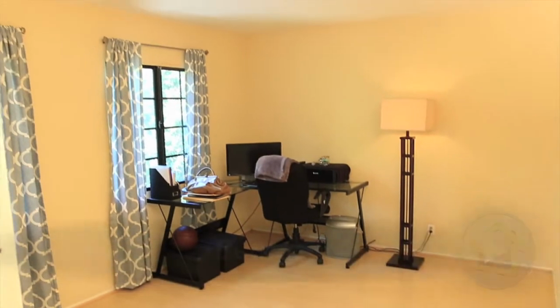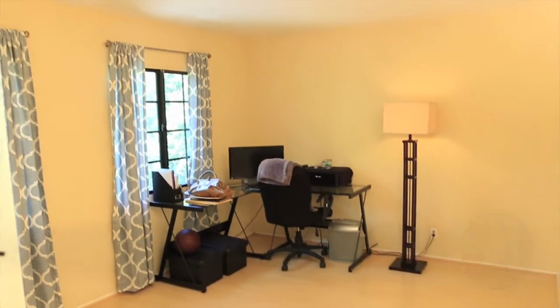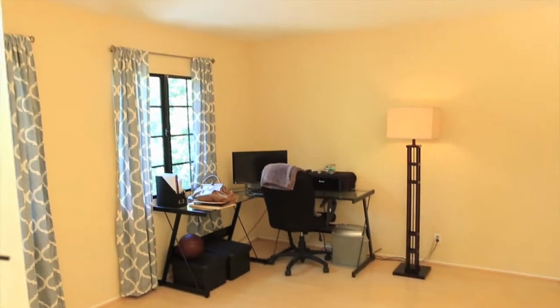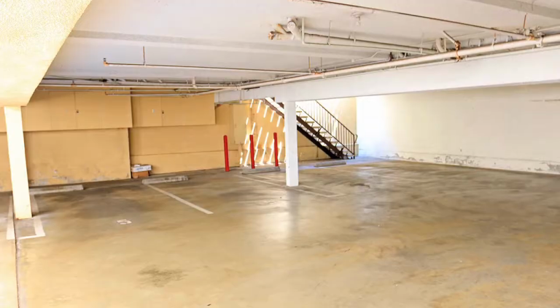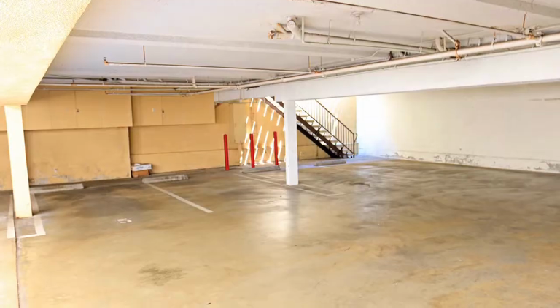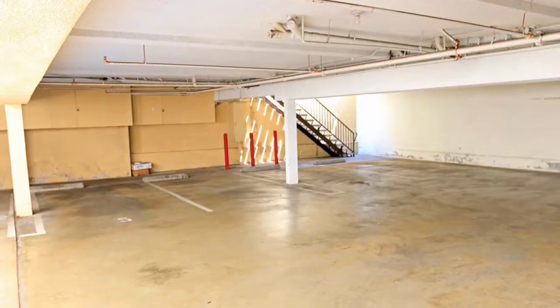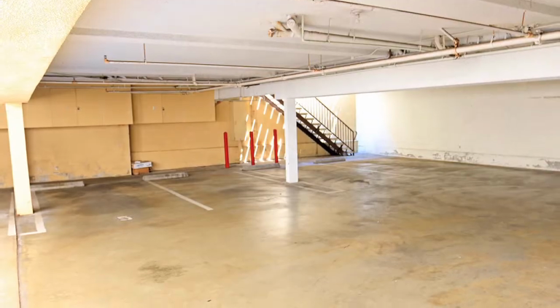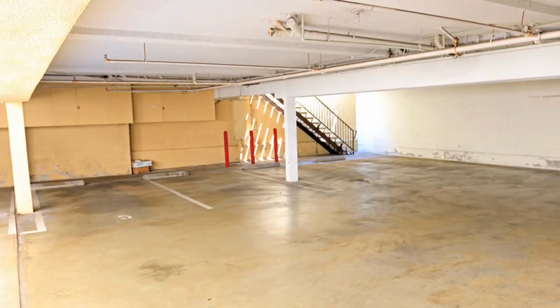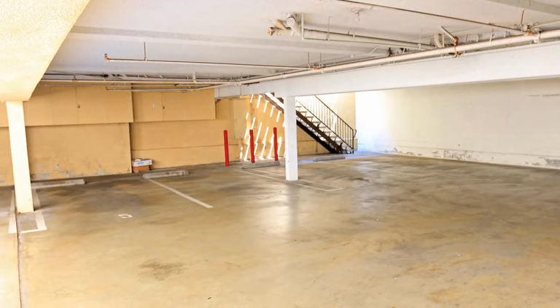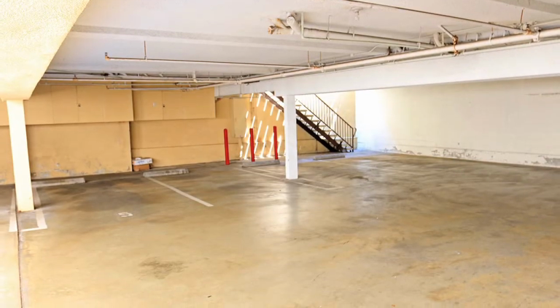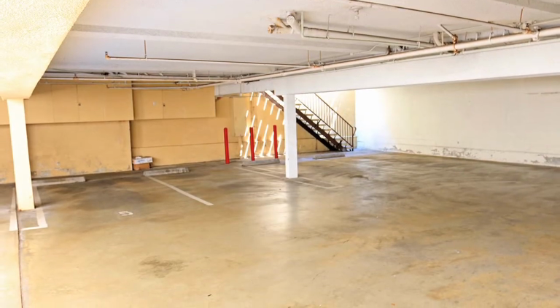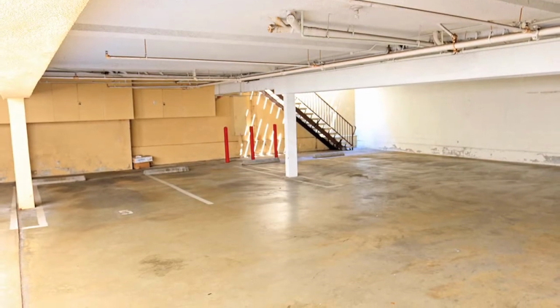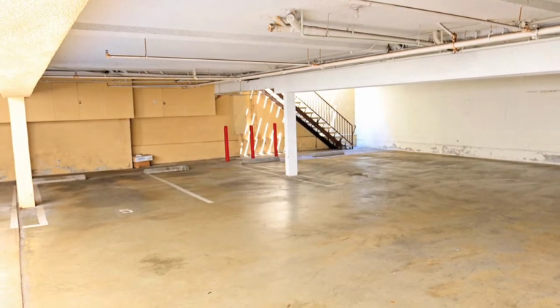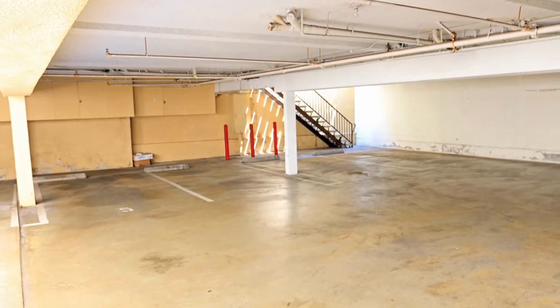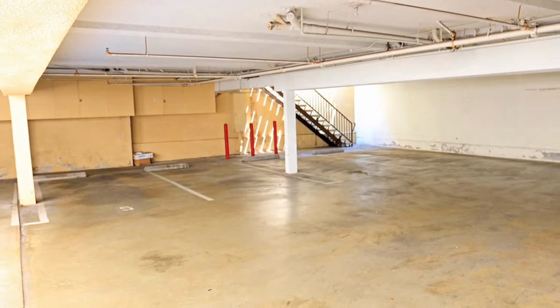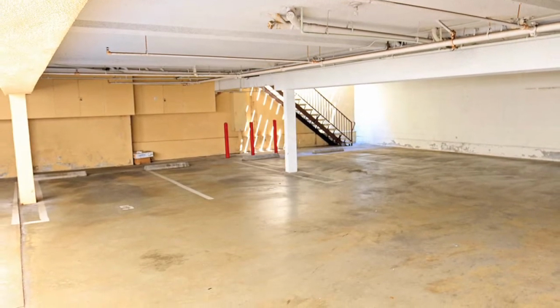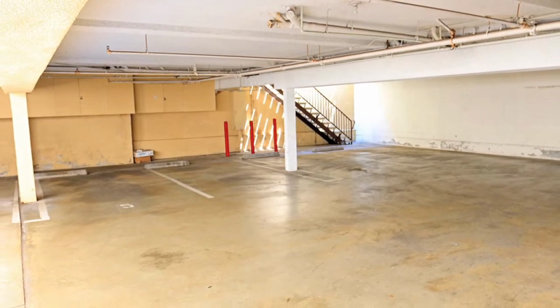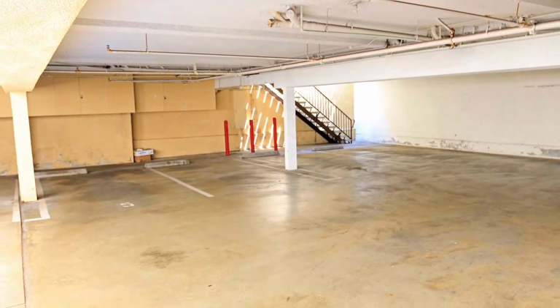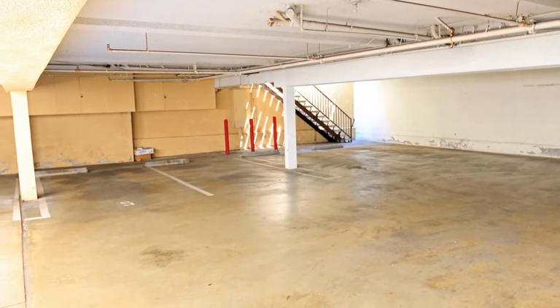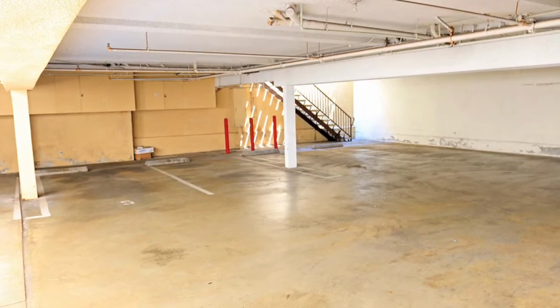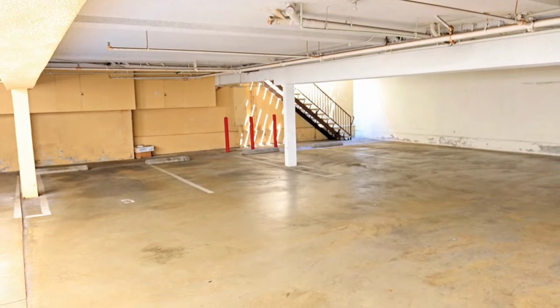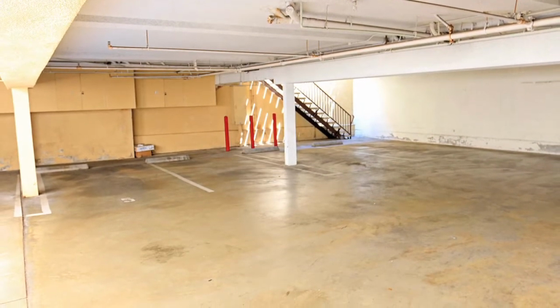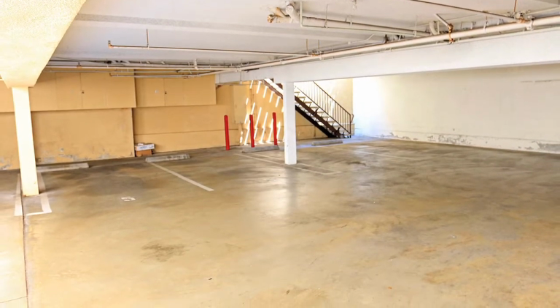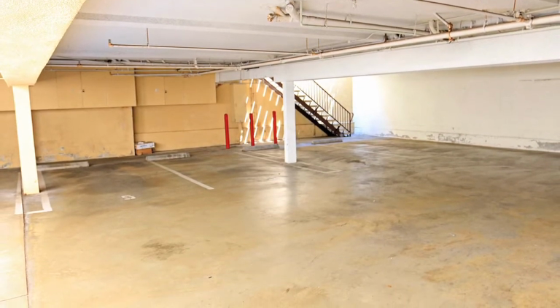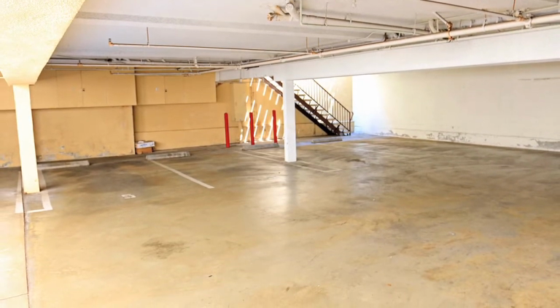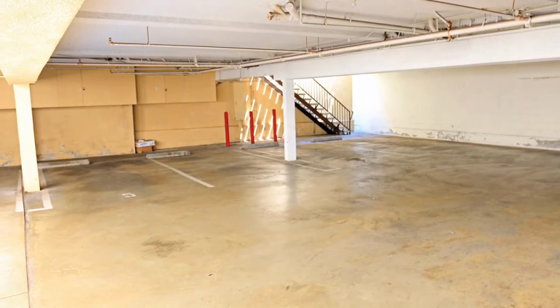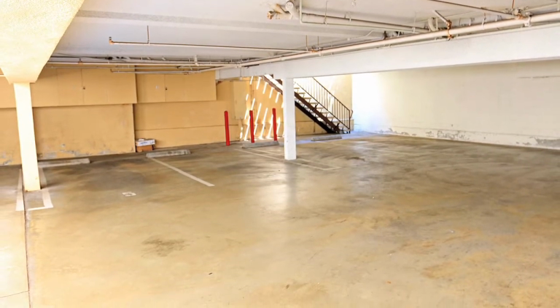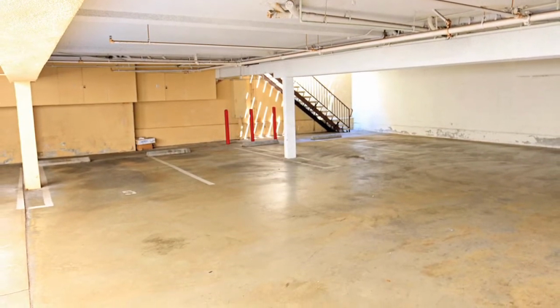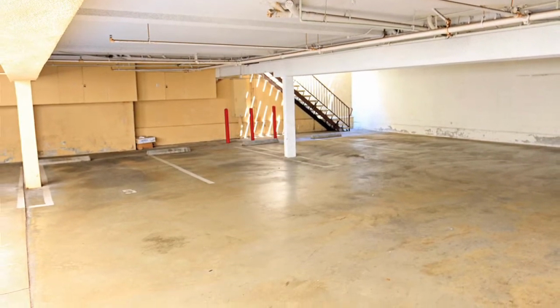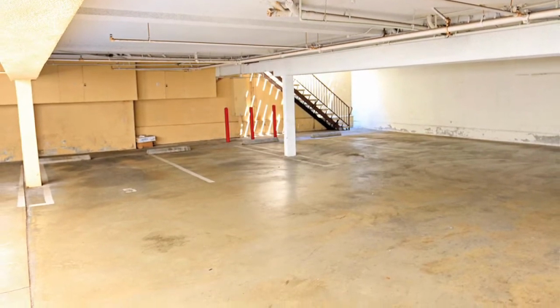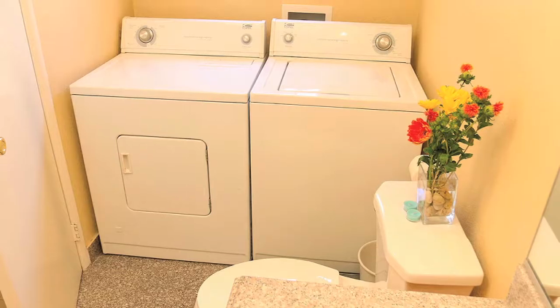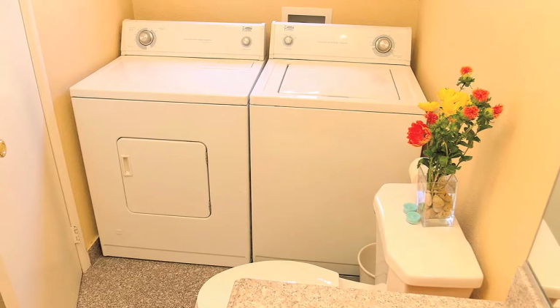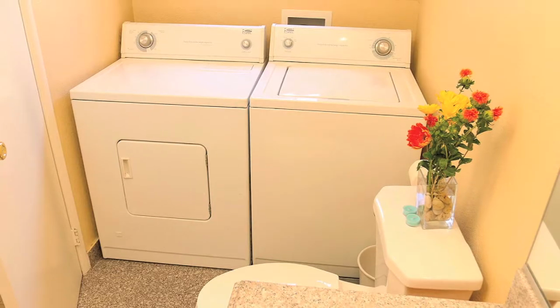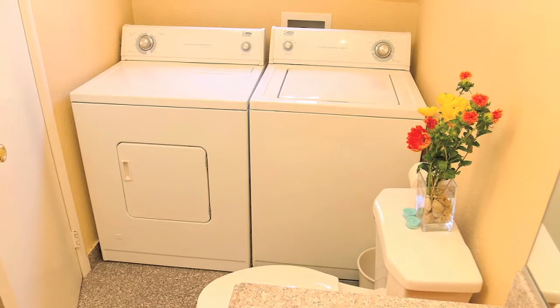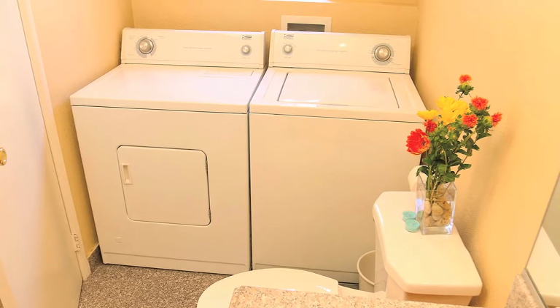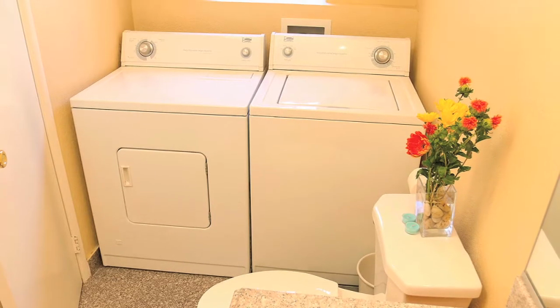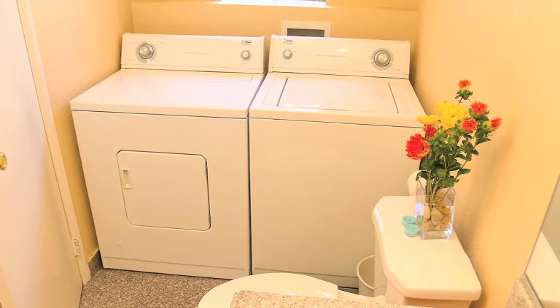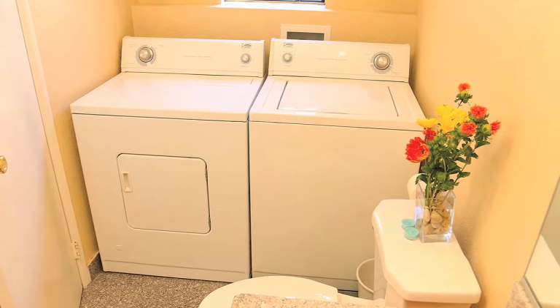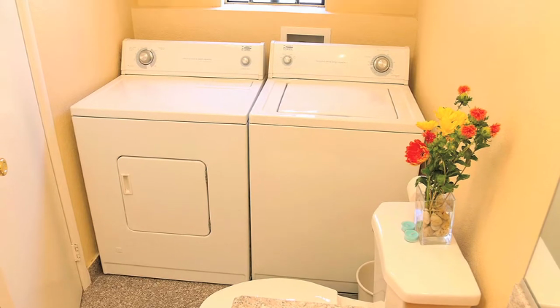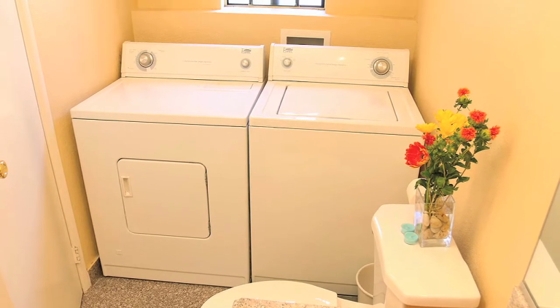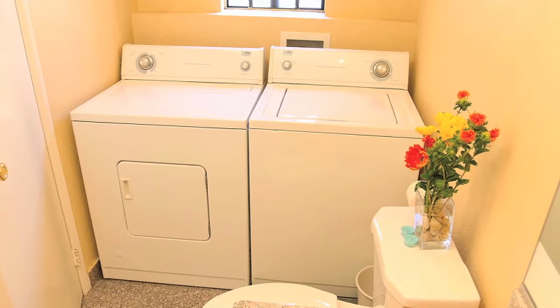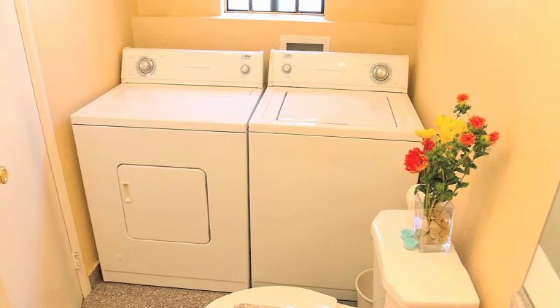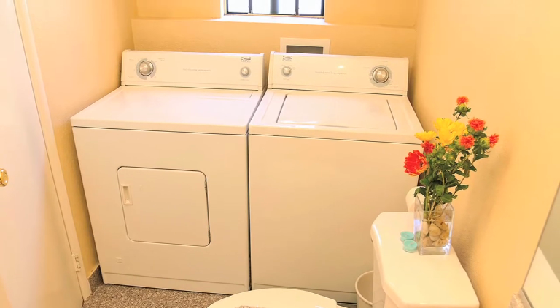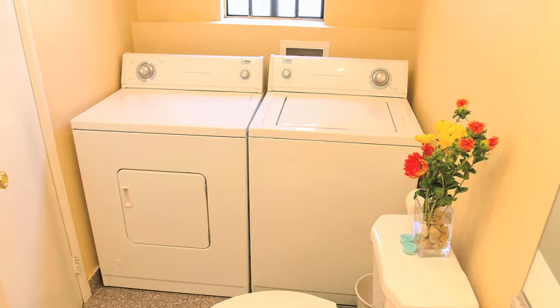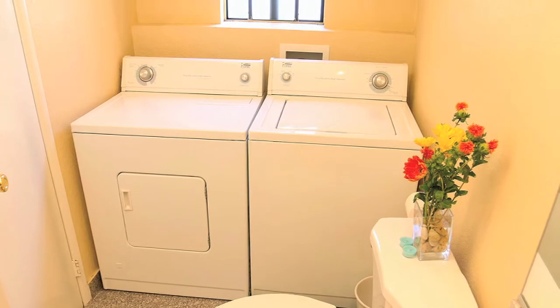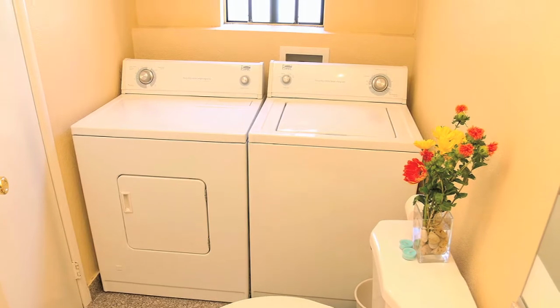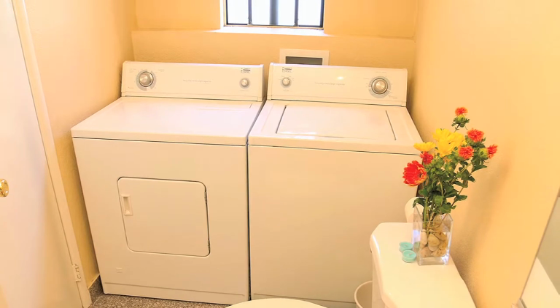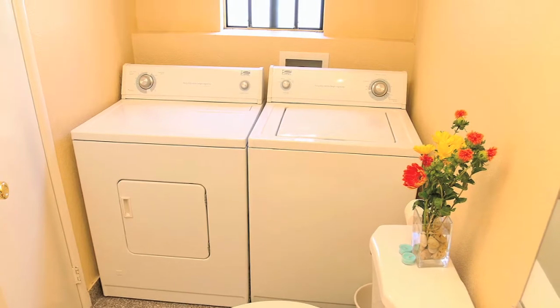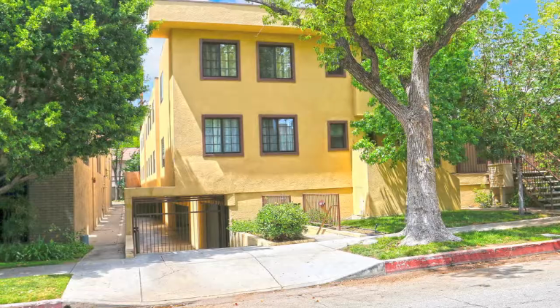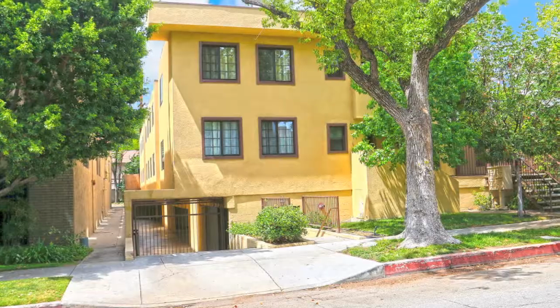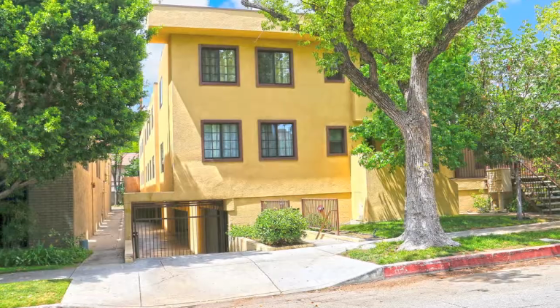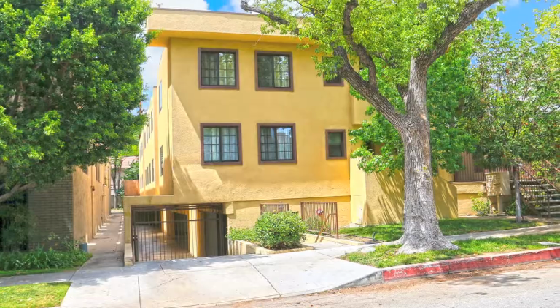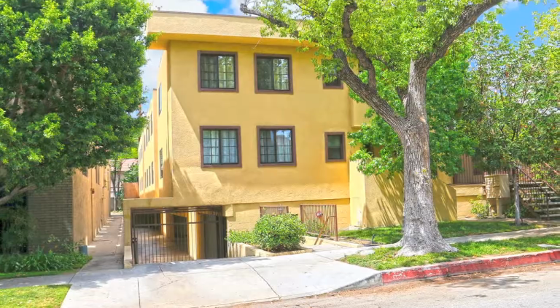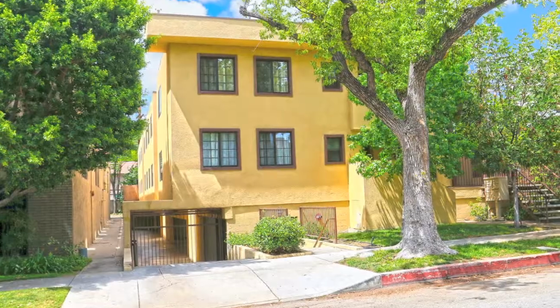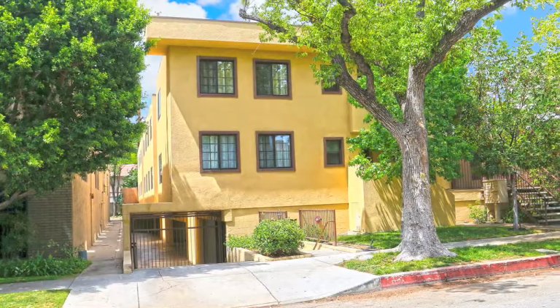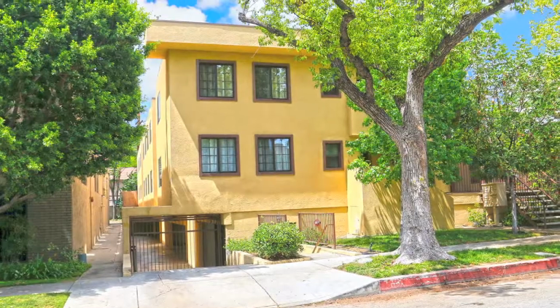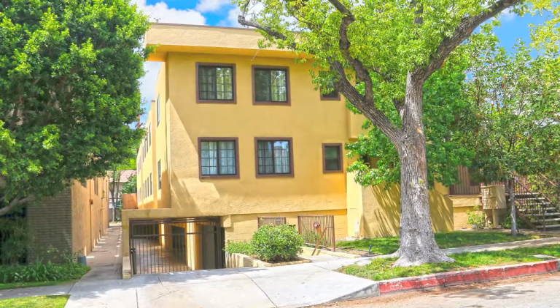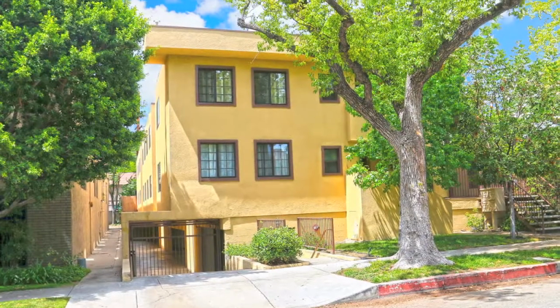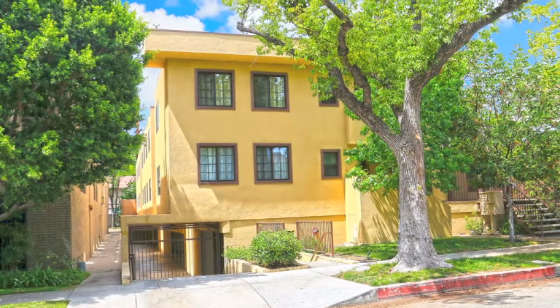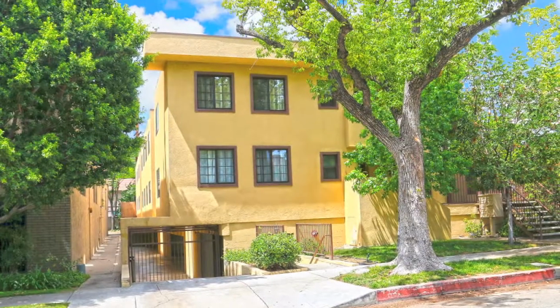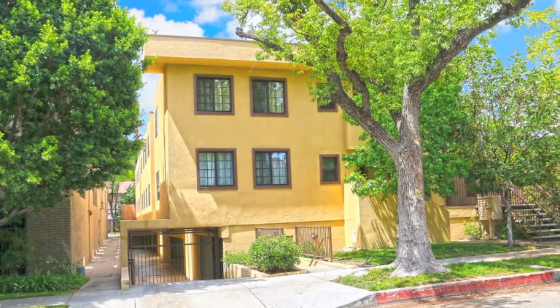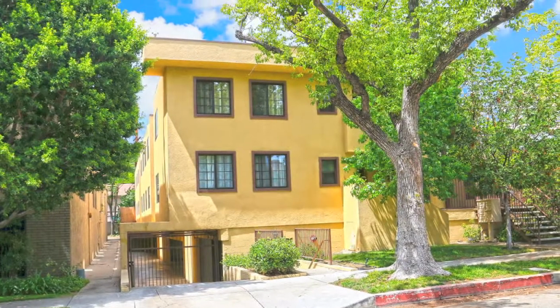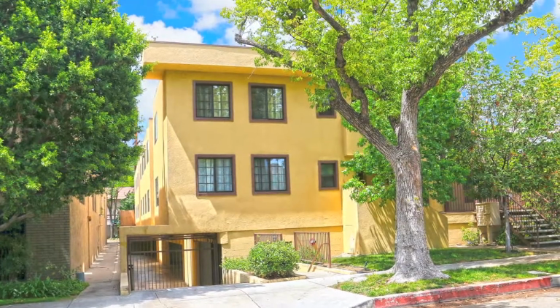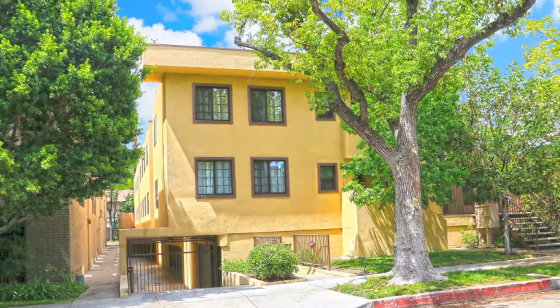The complex has gated parking and a security gate. The unit has side-by-side parking.